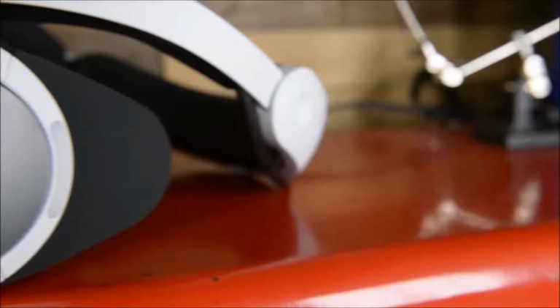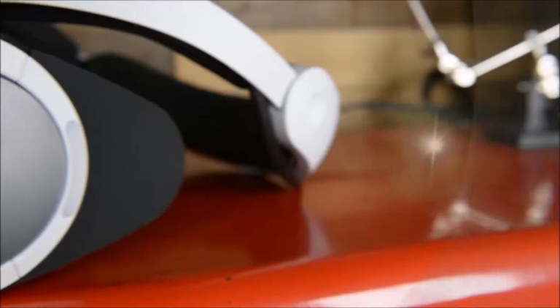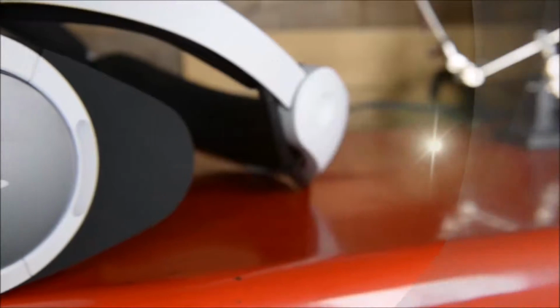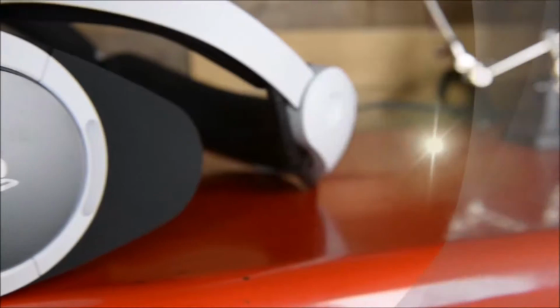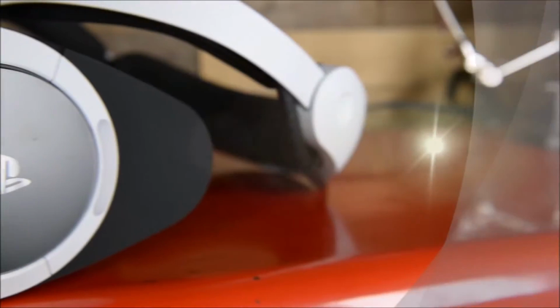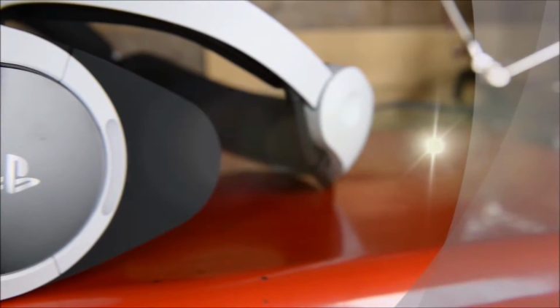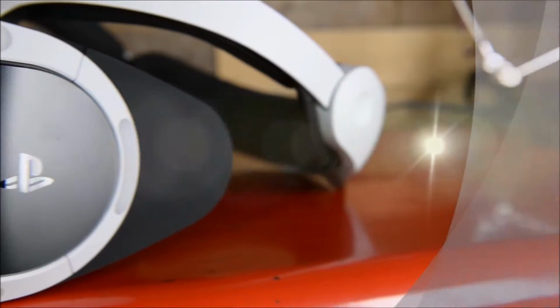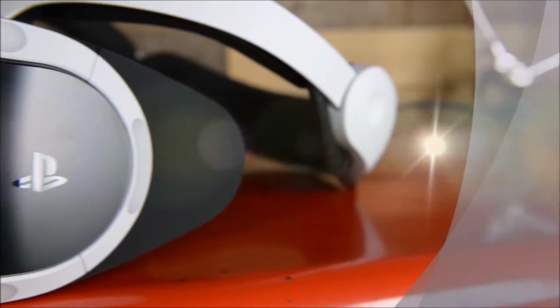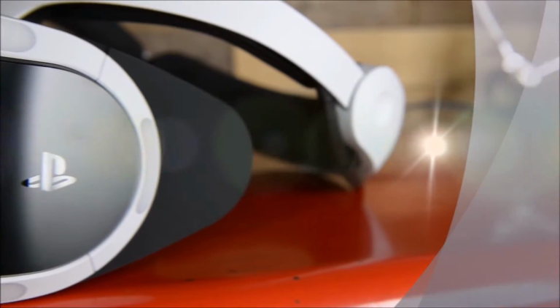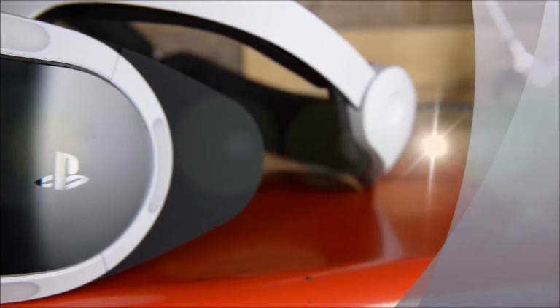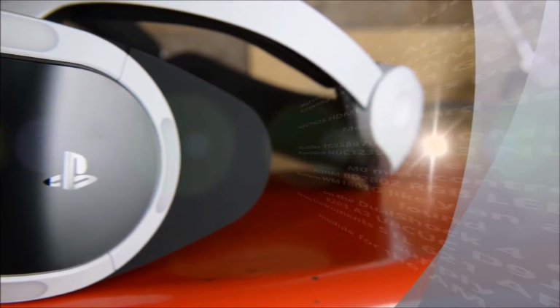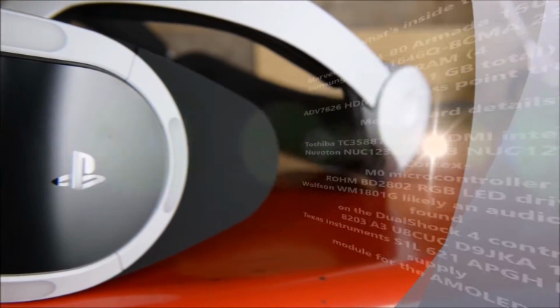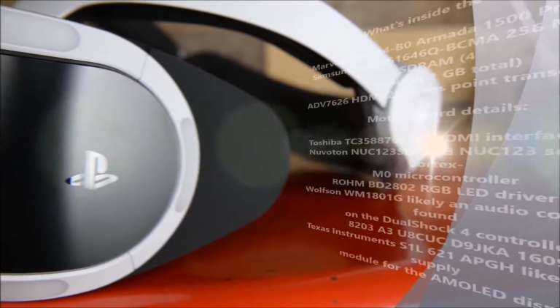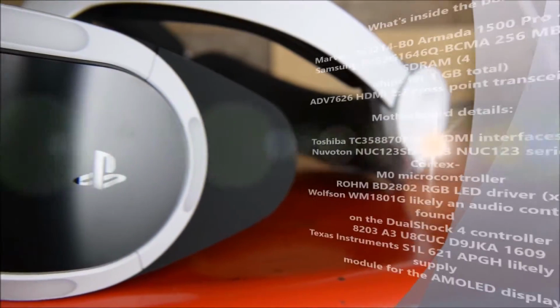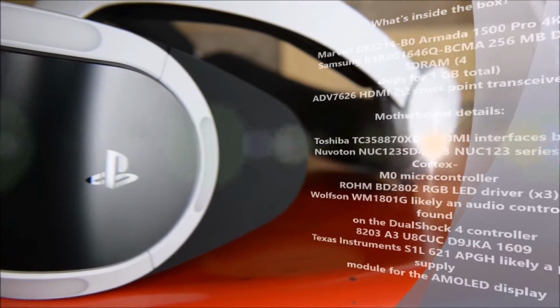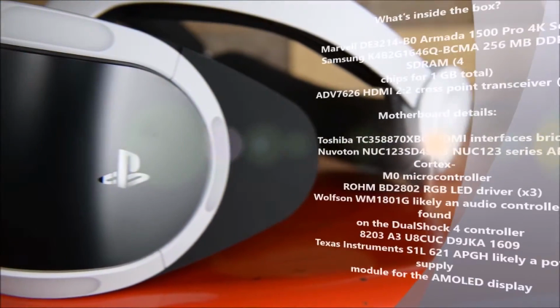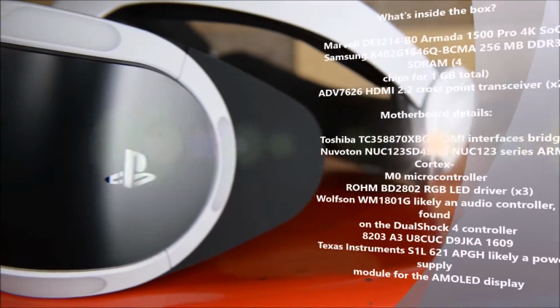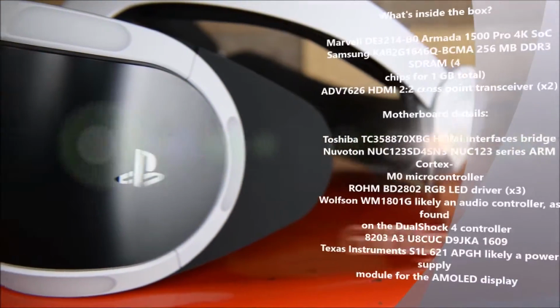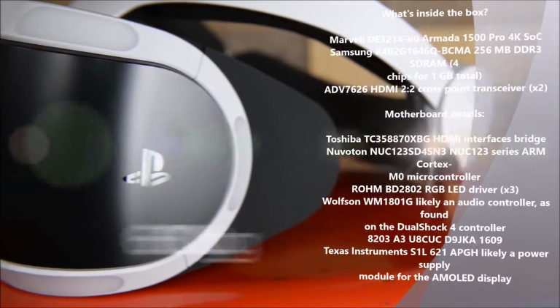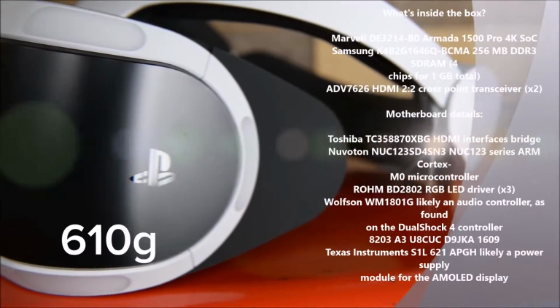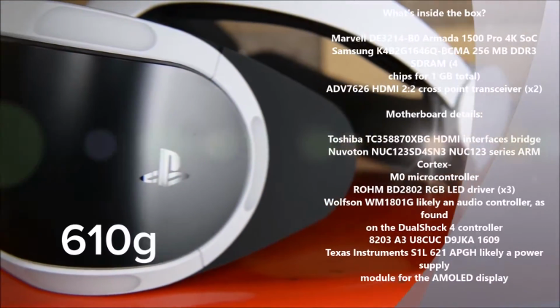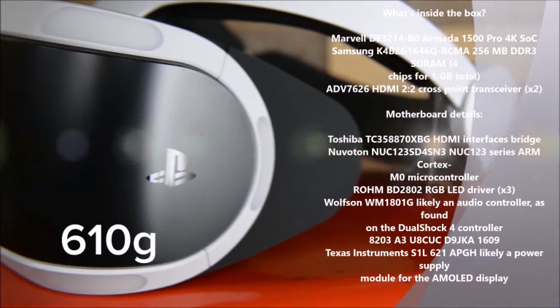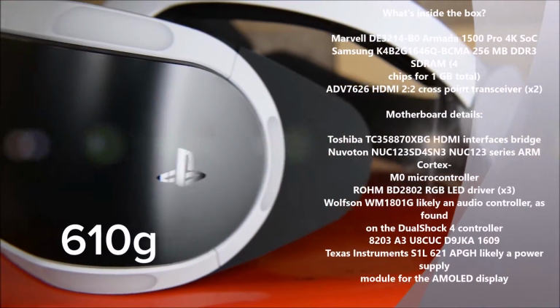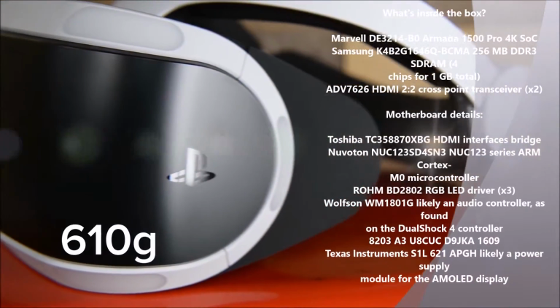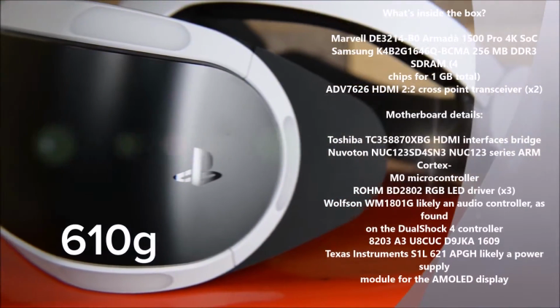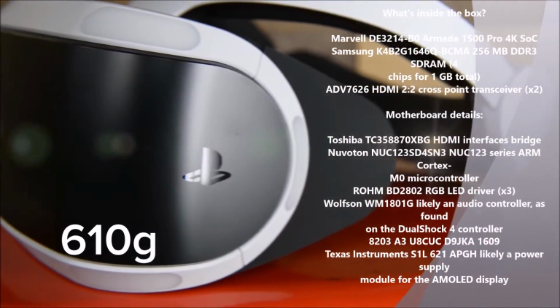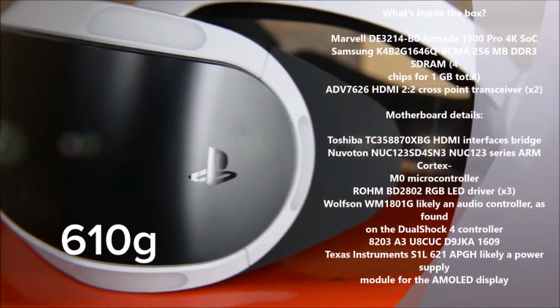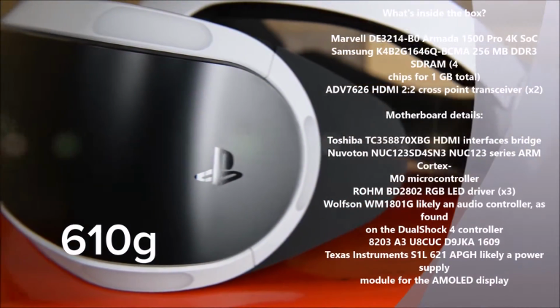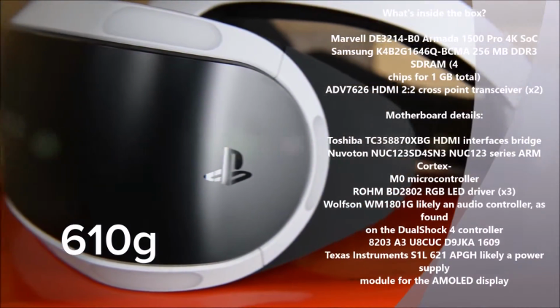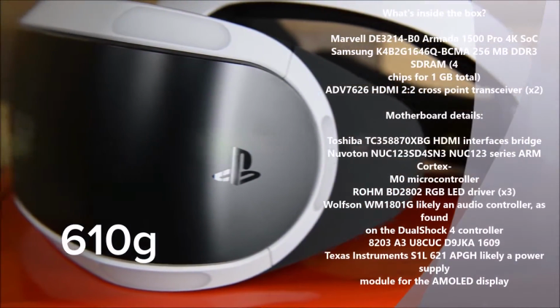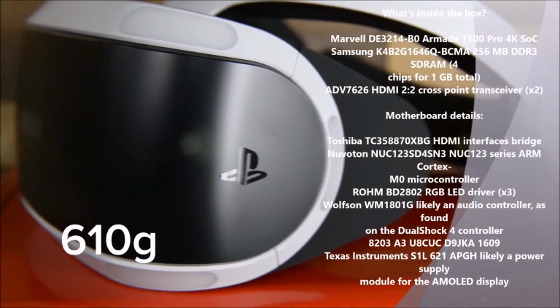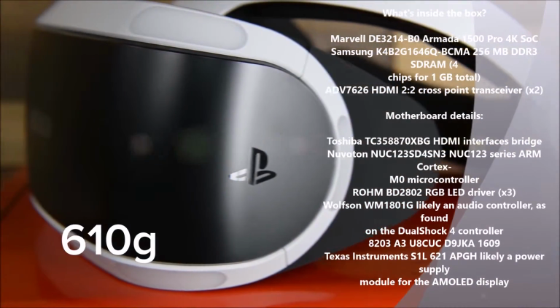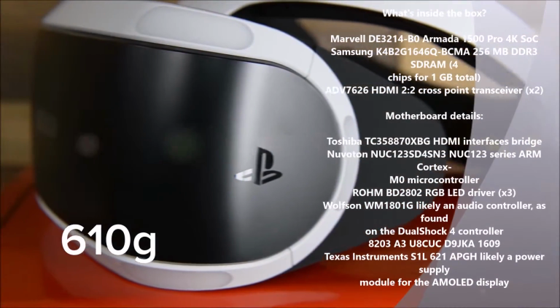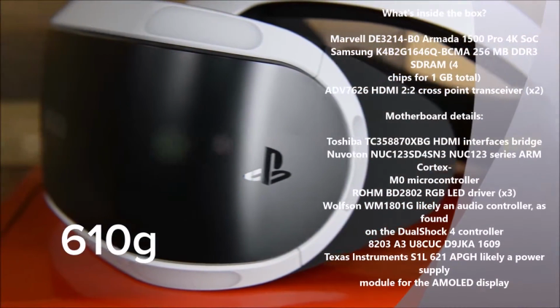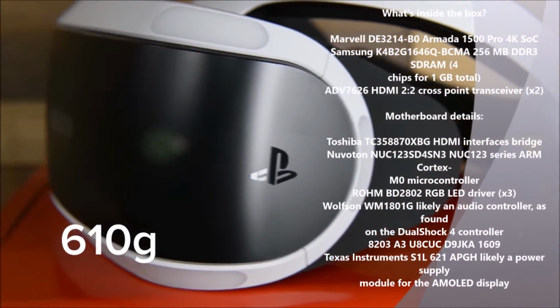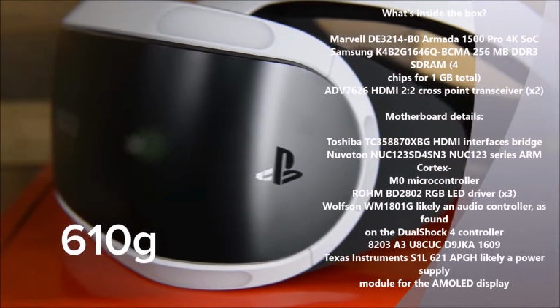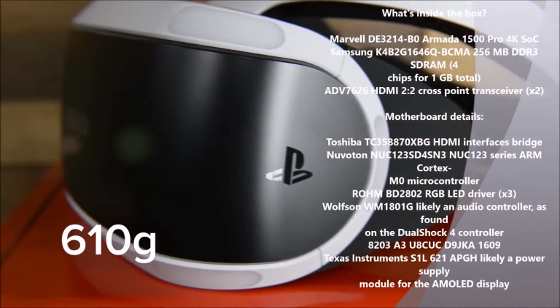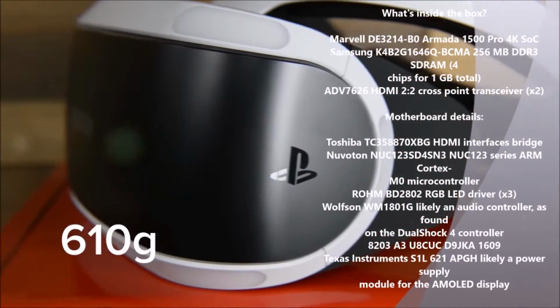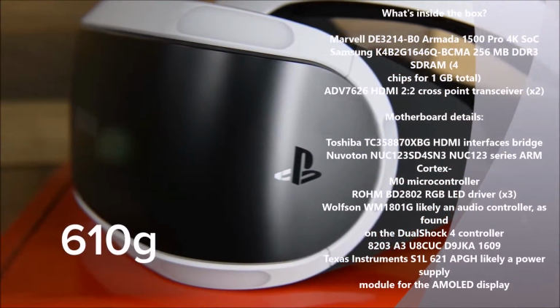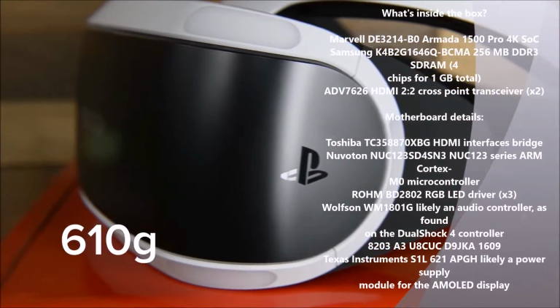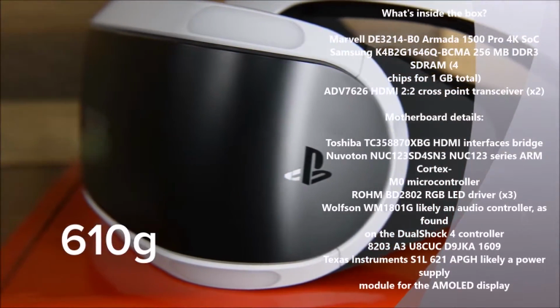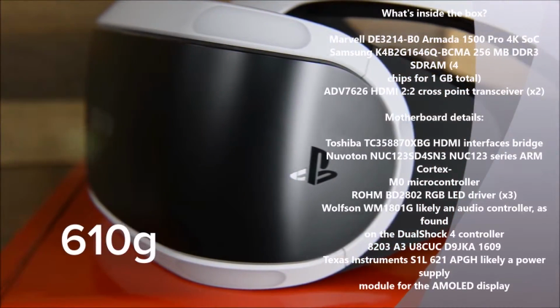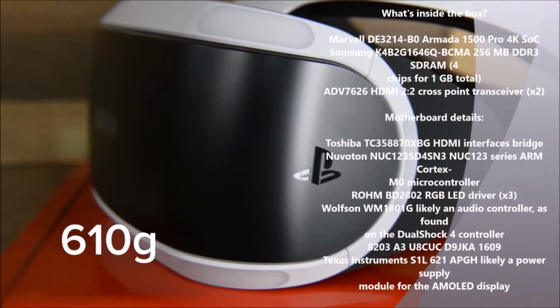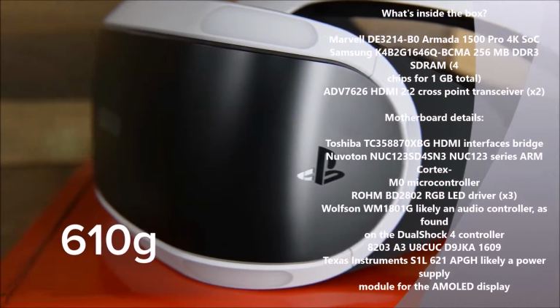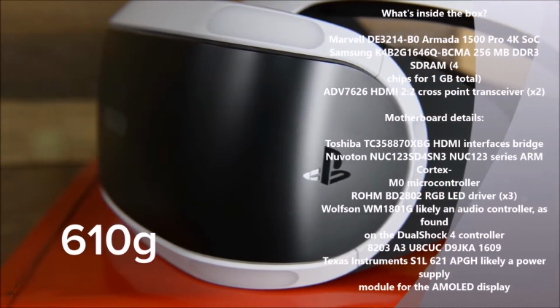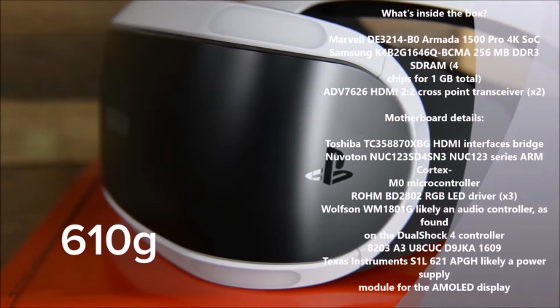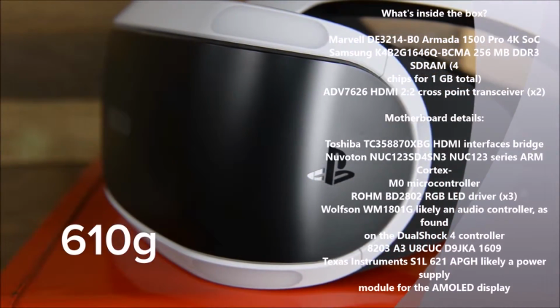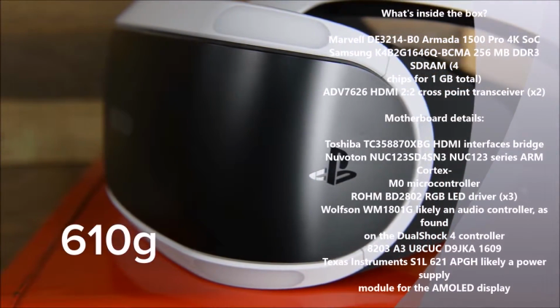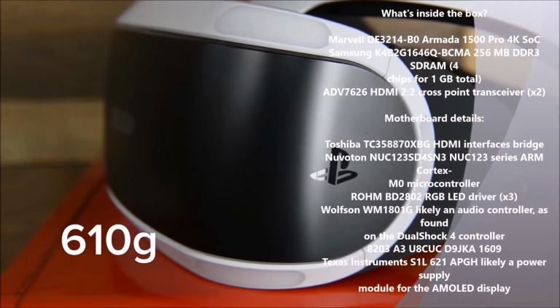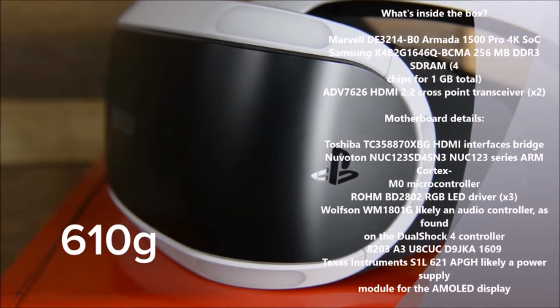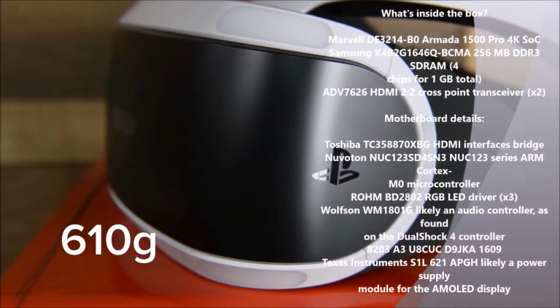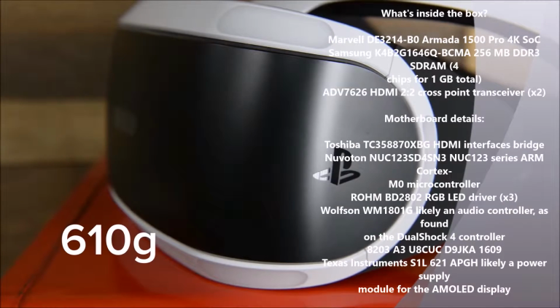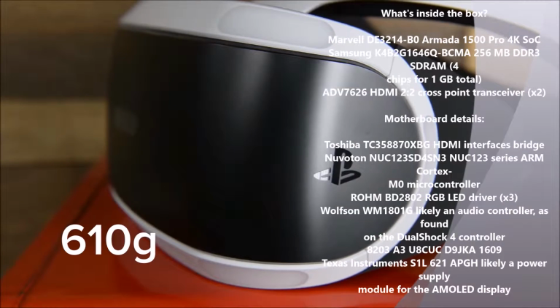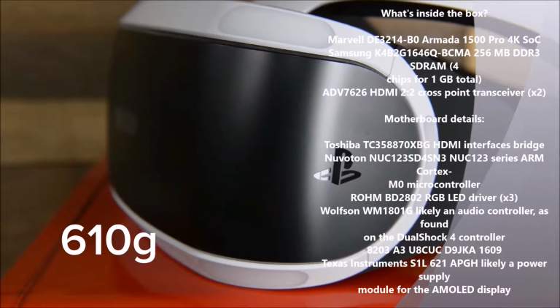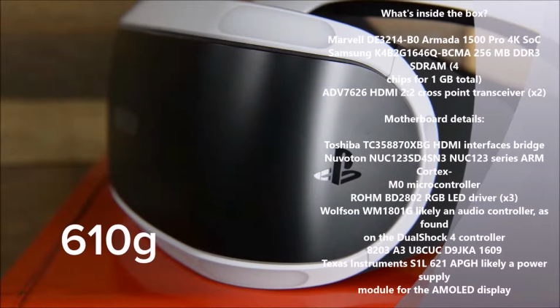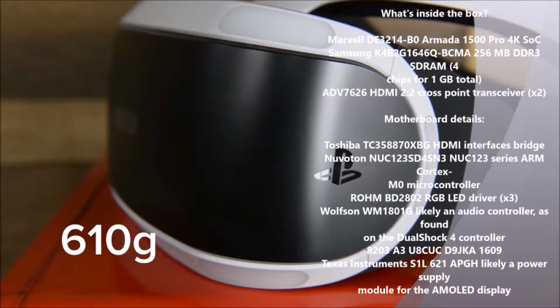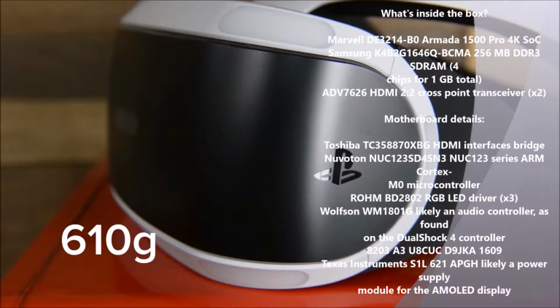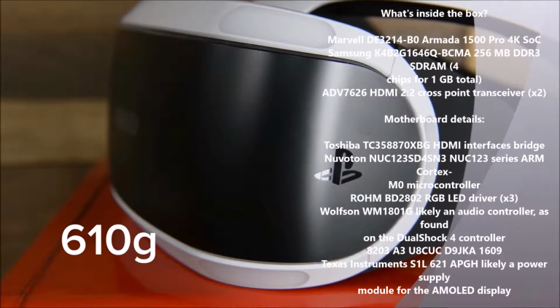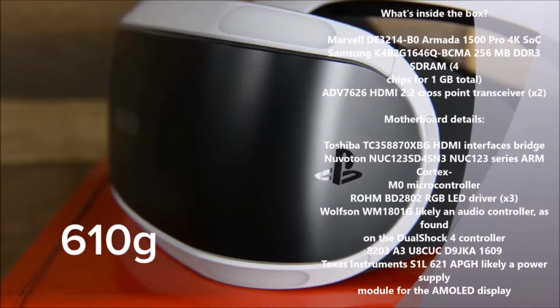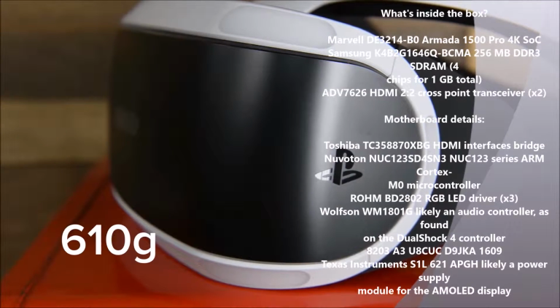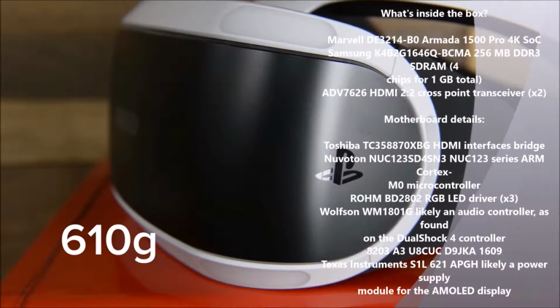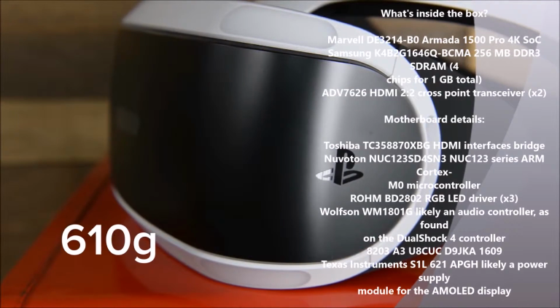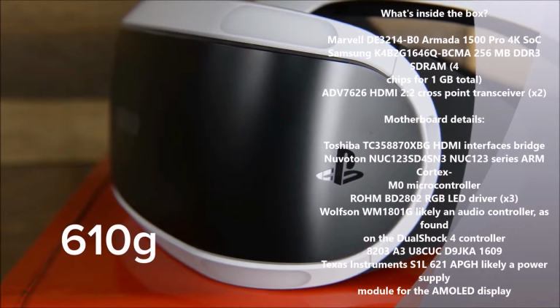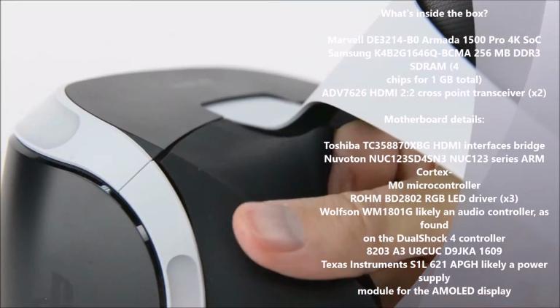The PSVR headset is a whopping 610 grams, not including the cord. That's heavier than any other VR set on the market.